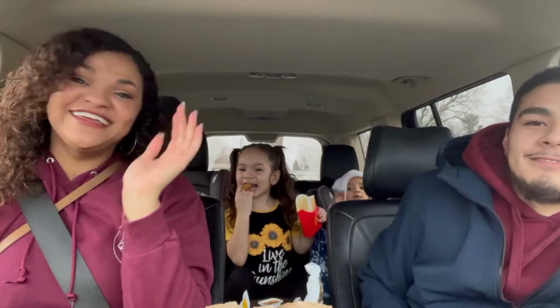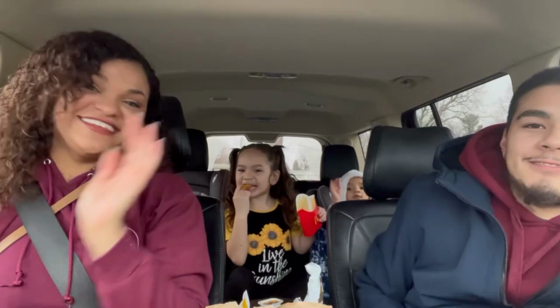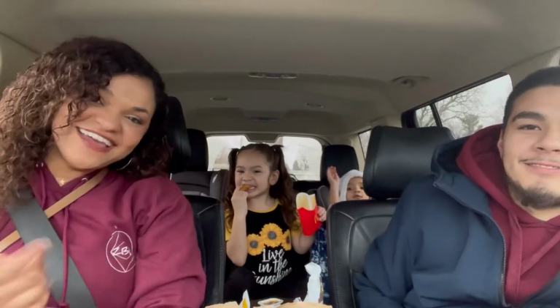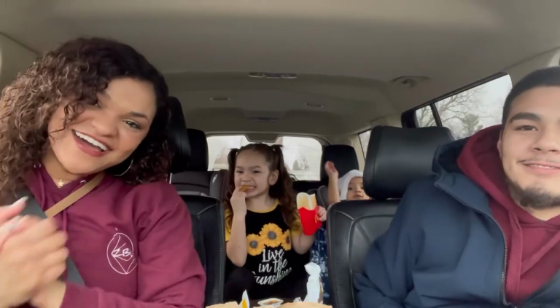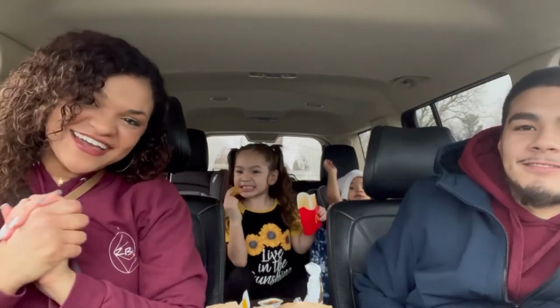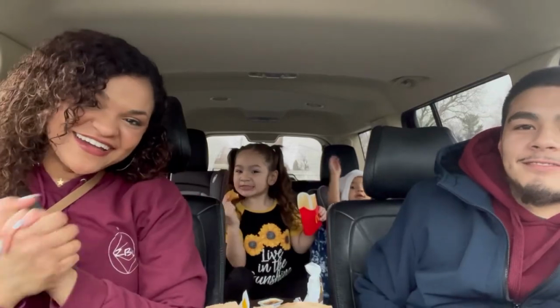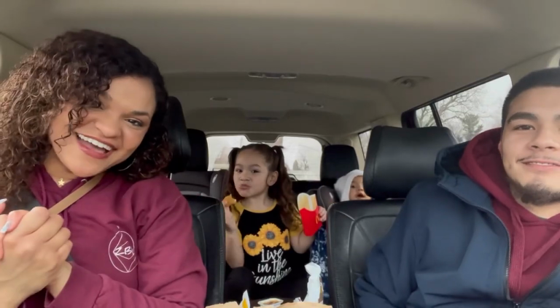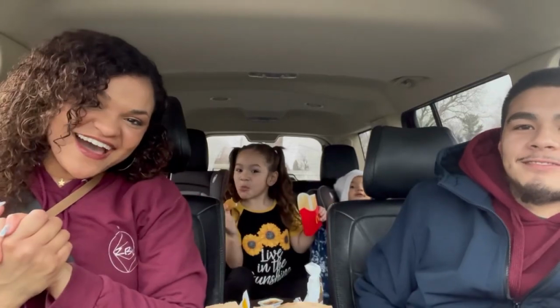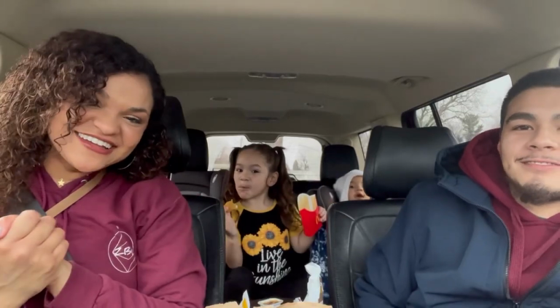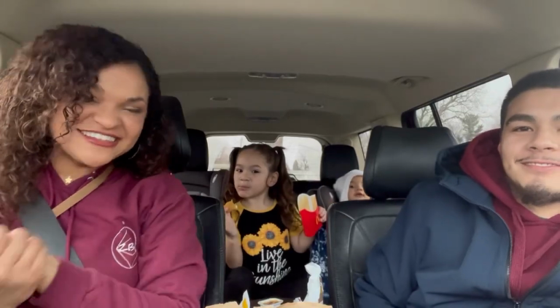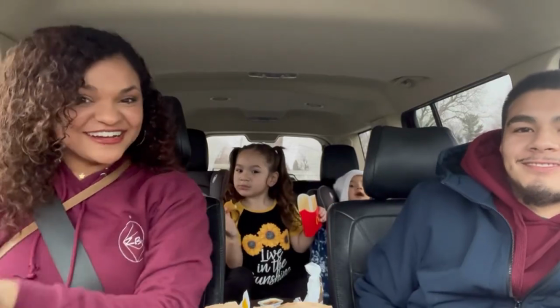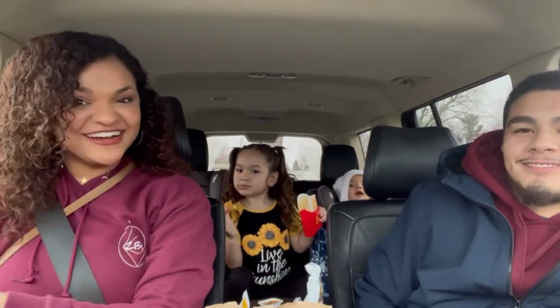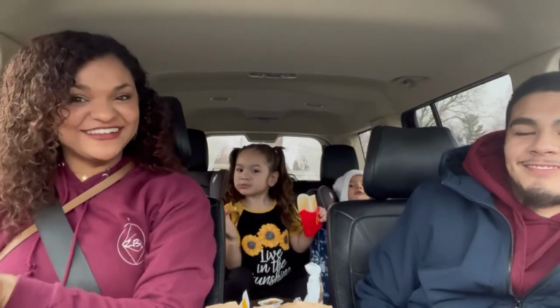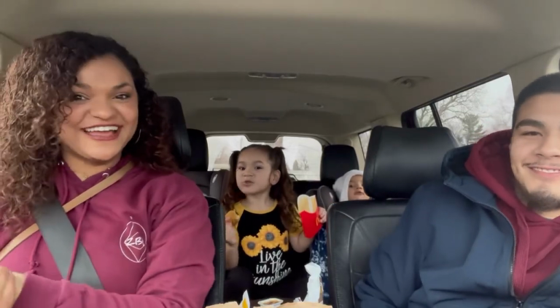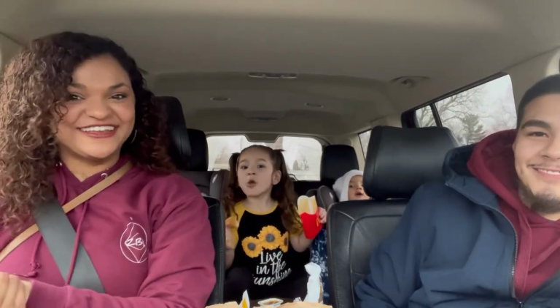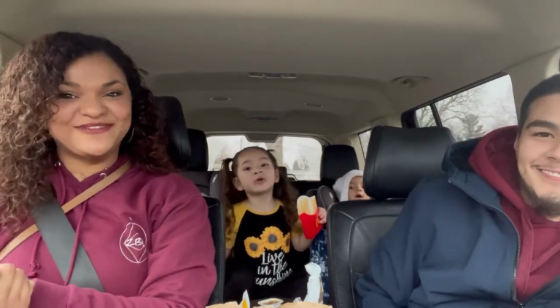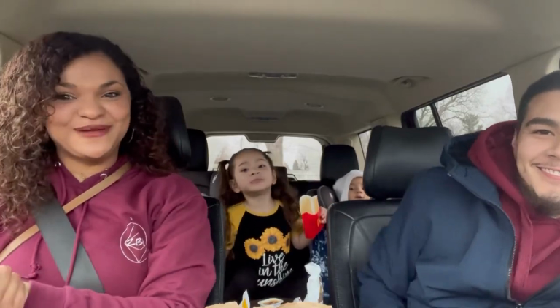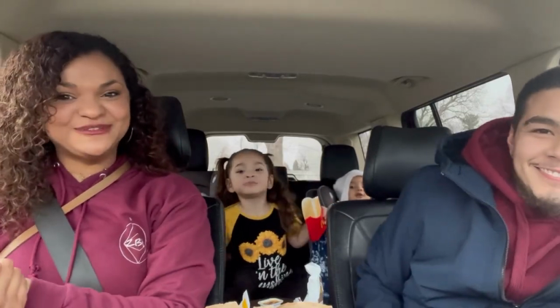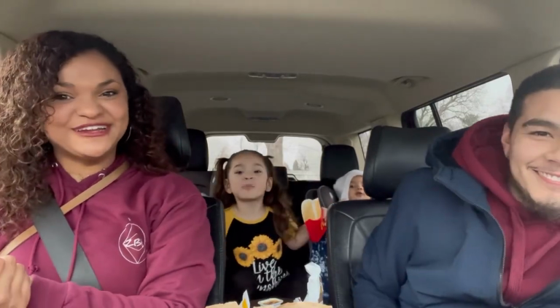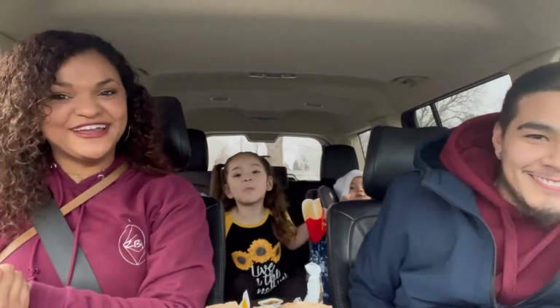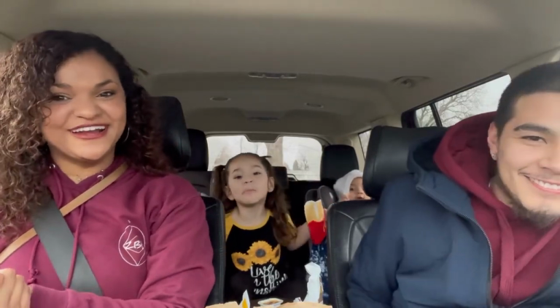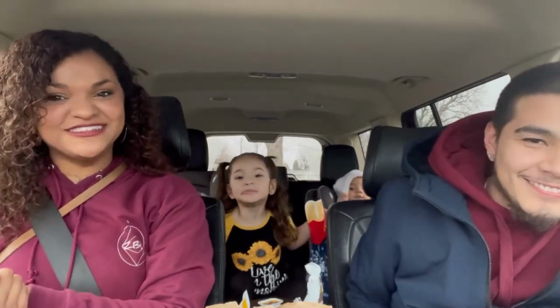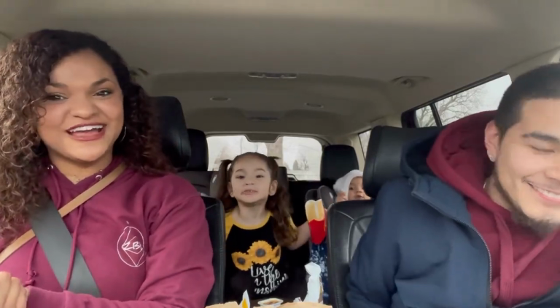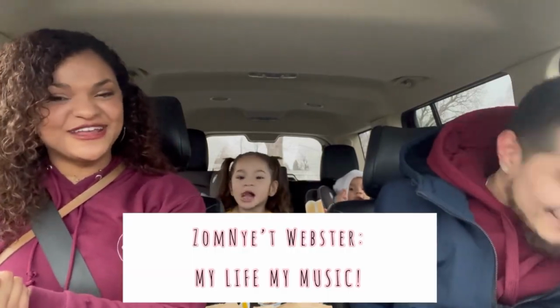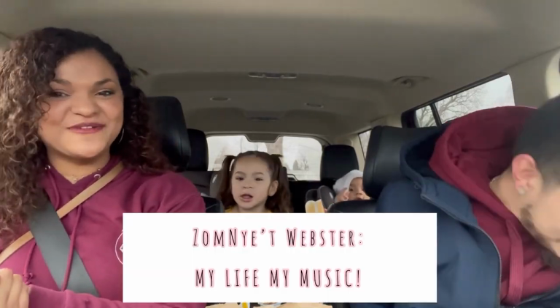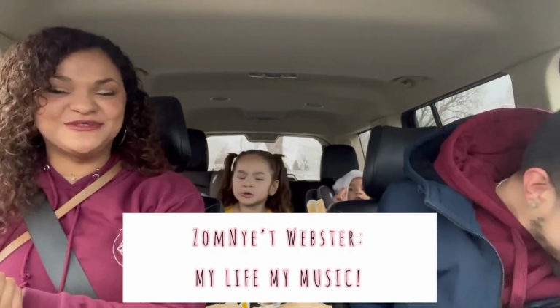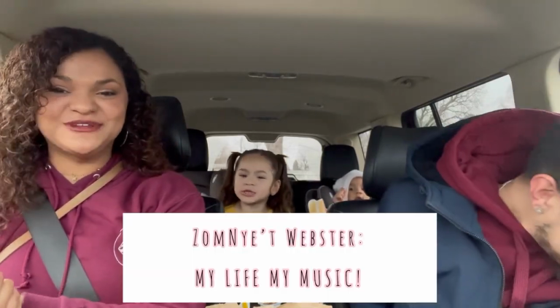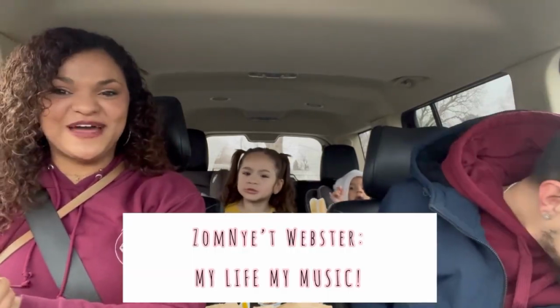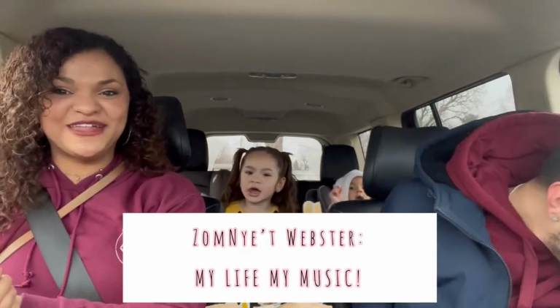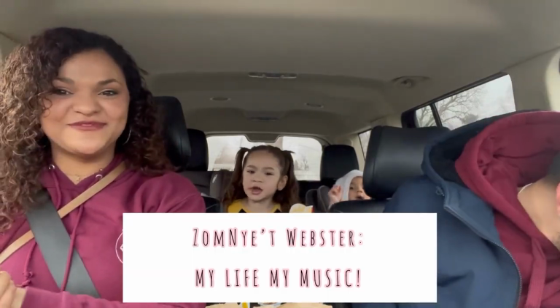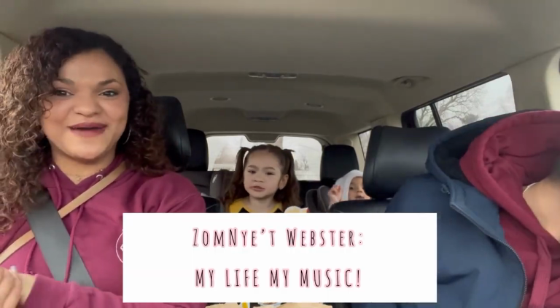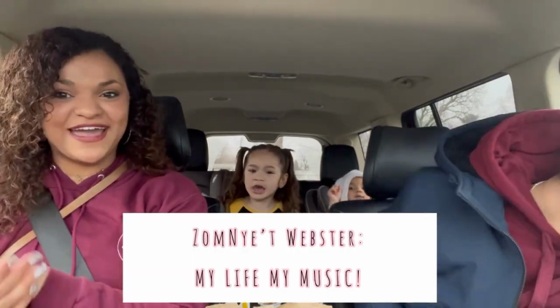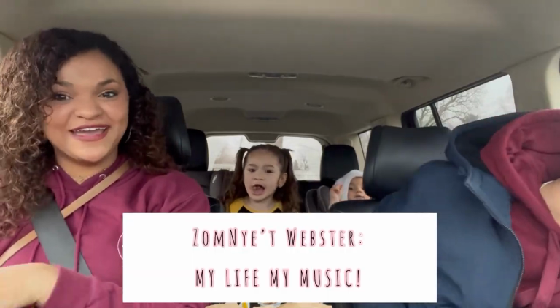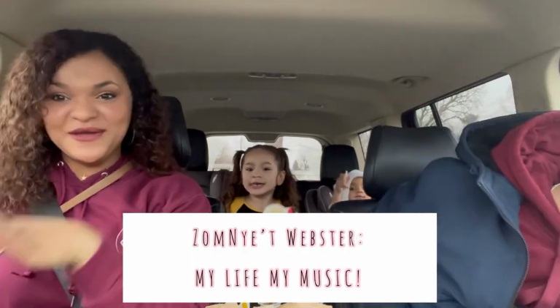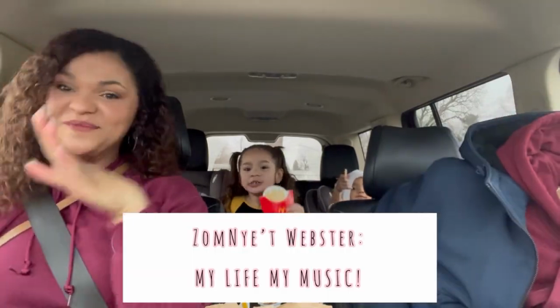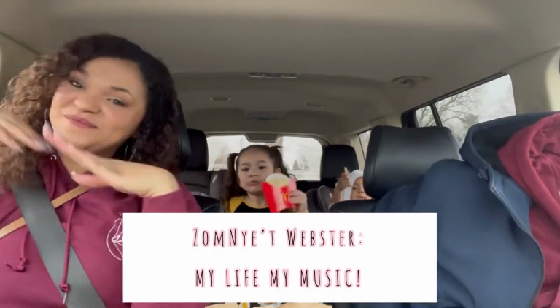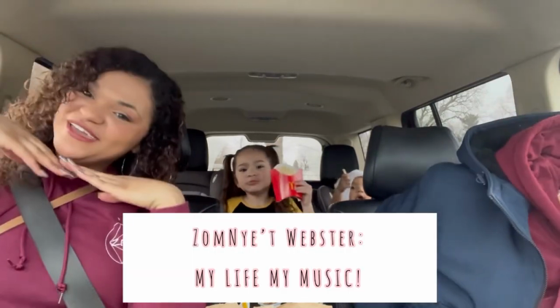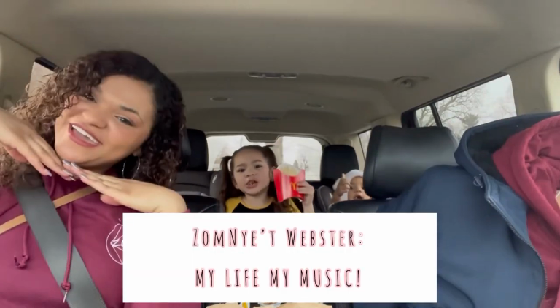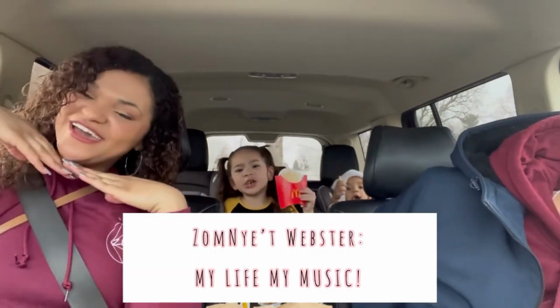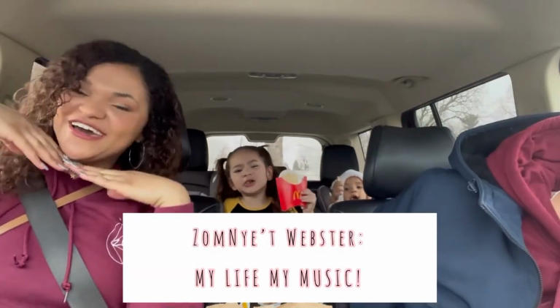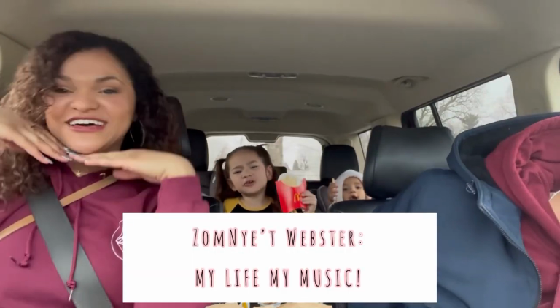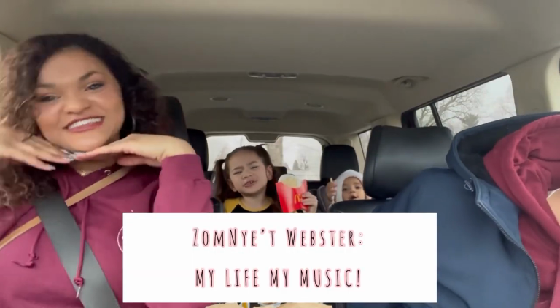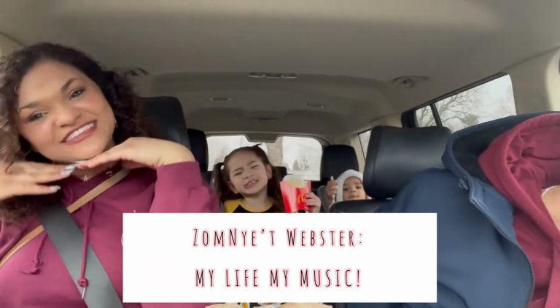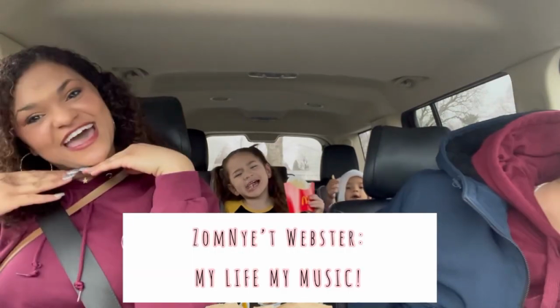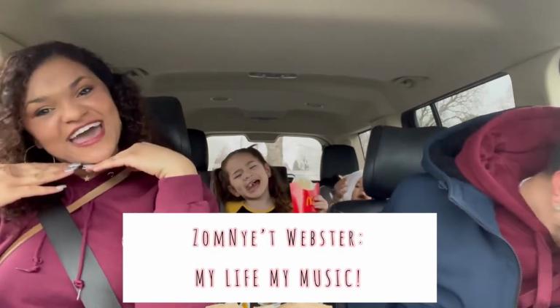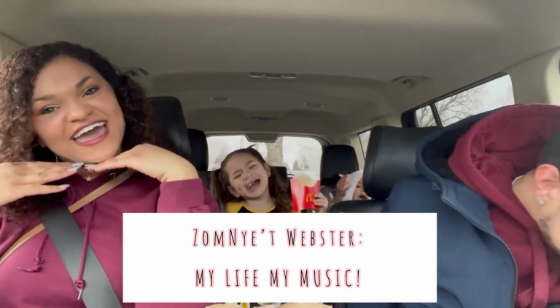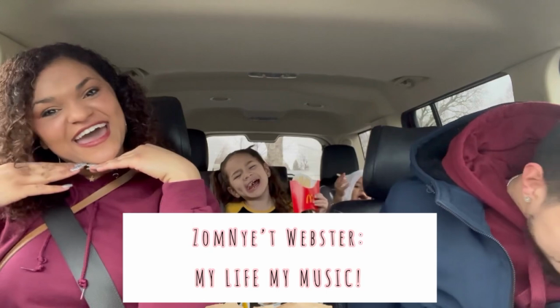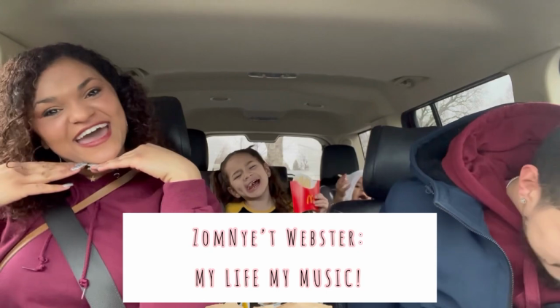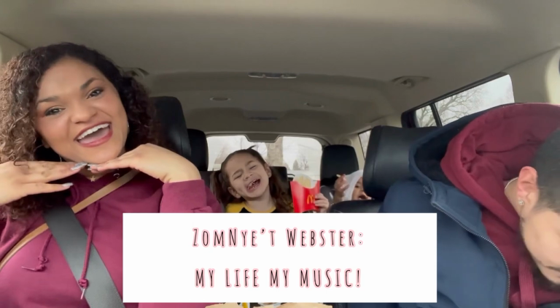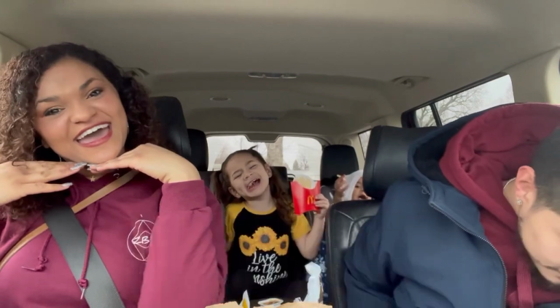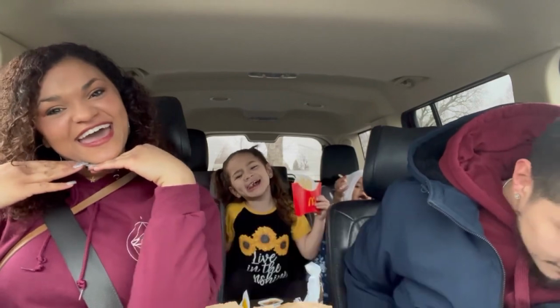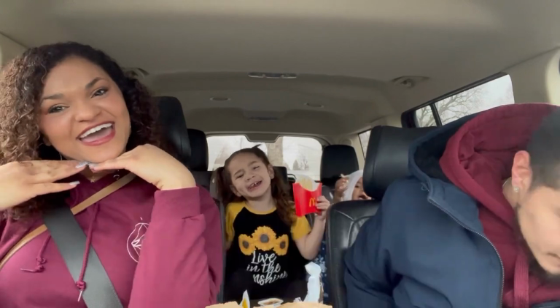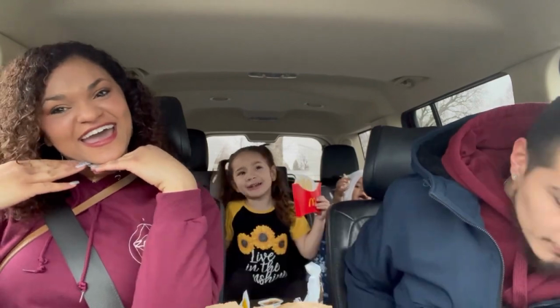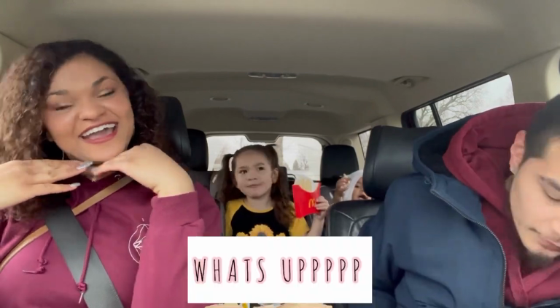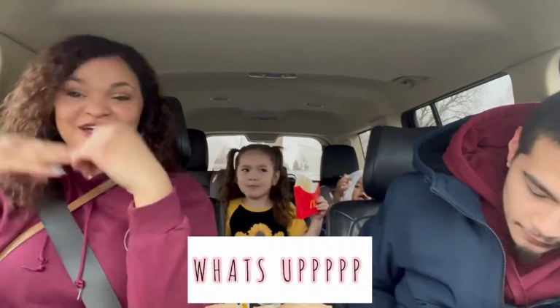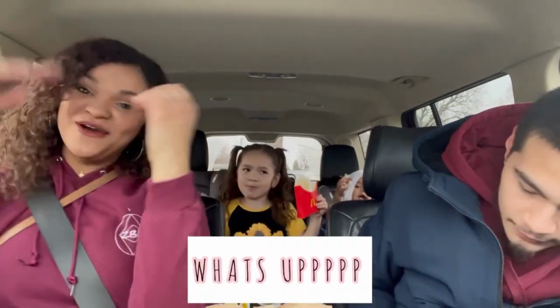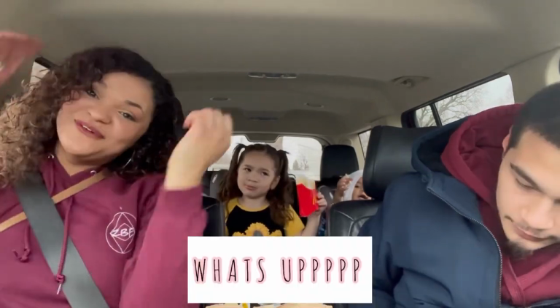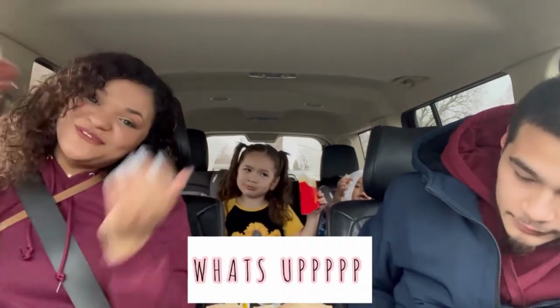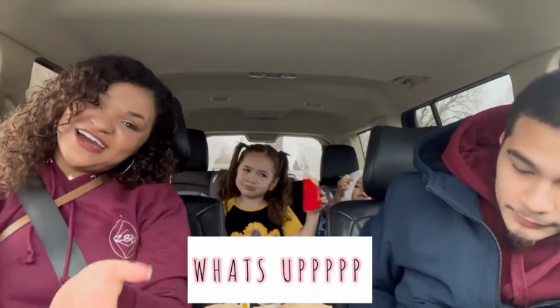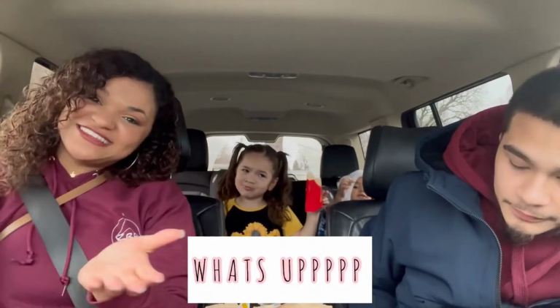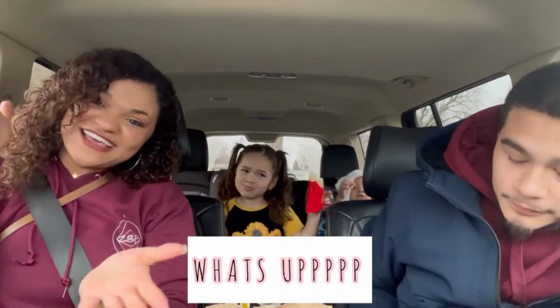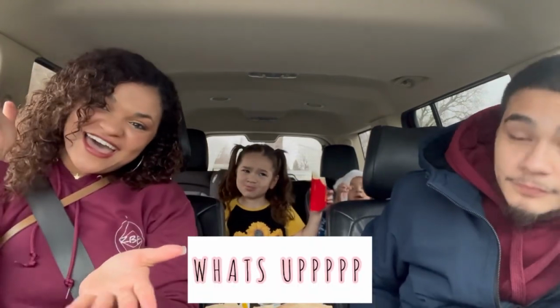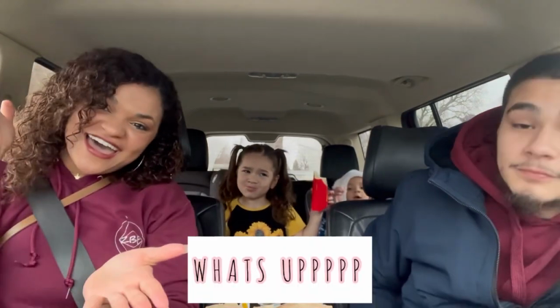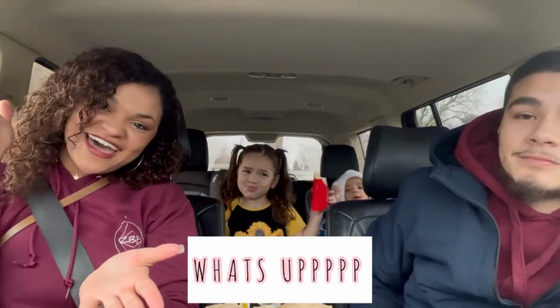Yo, yo, yo! It's your girl Zondi Webster, here on Zondi Webster My Life, My Meal Day! What's up?